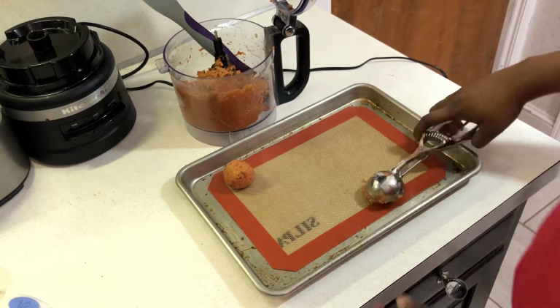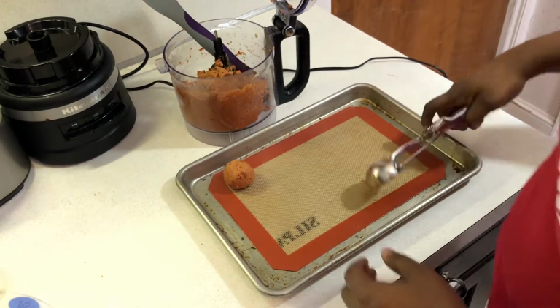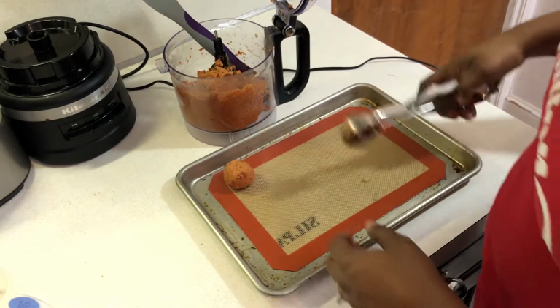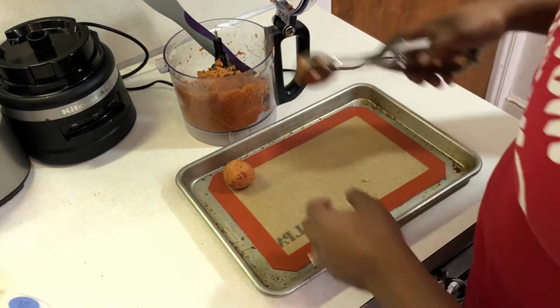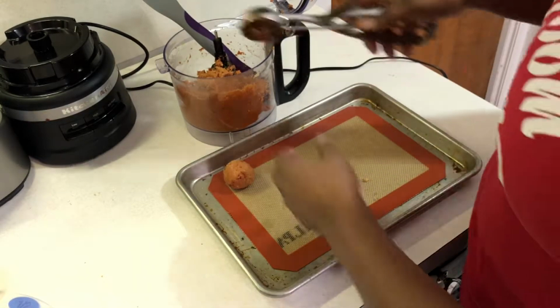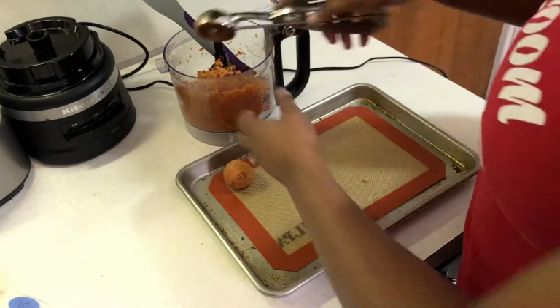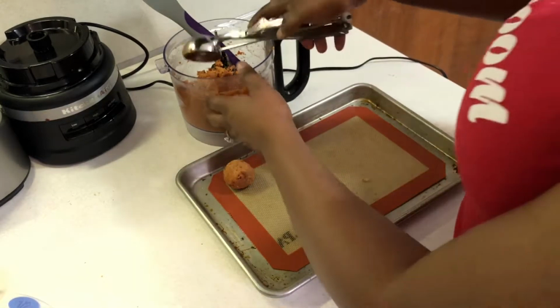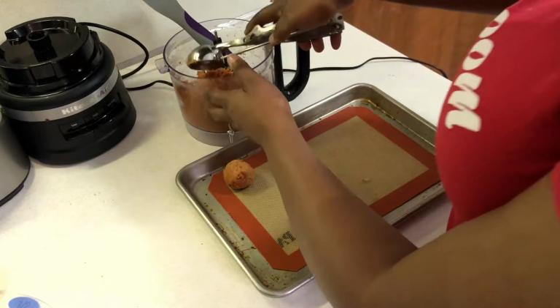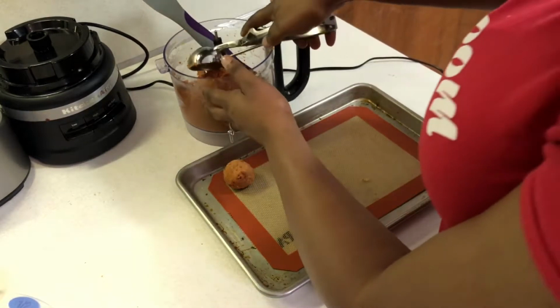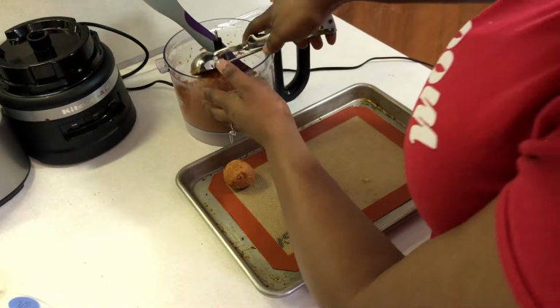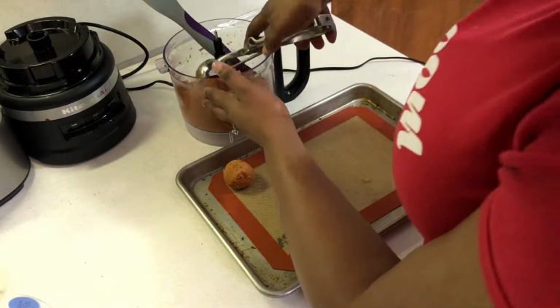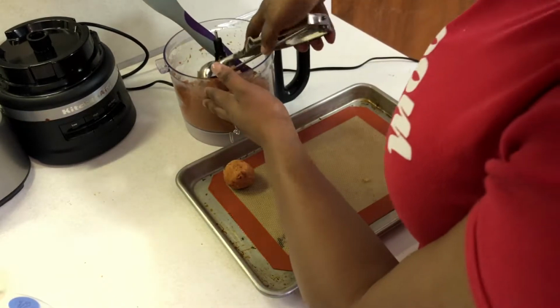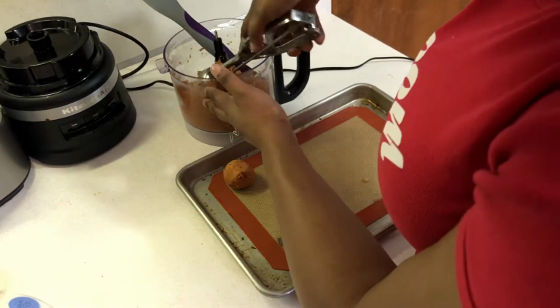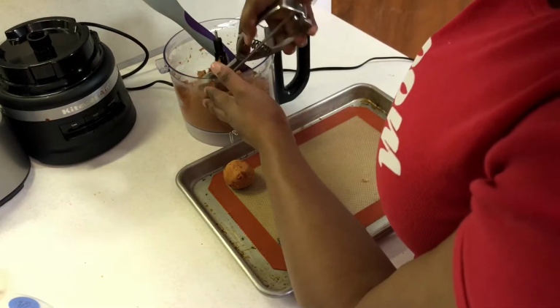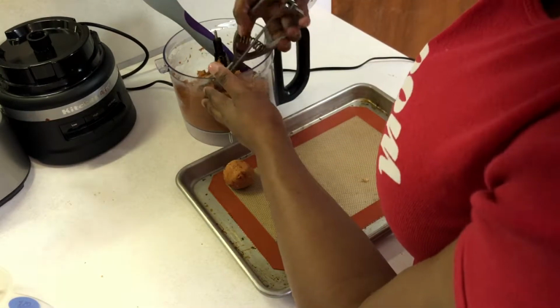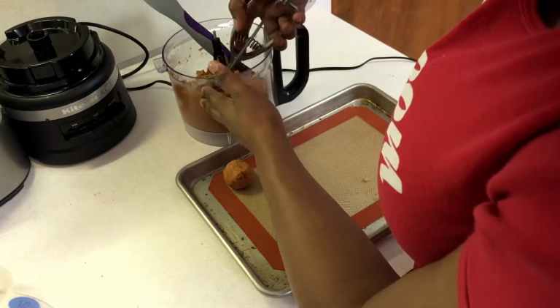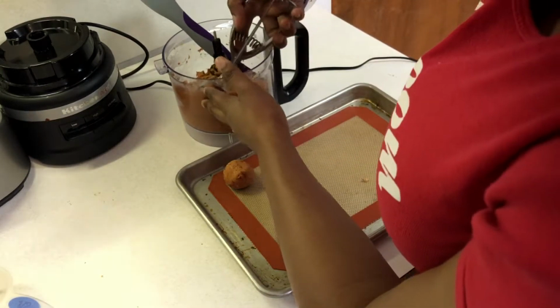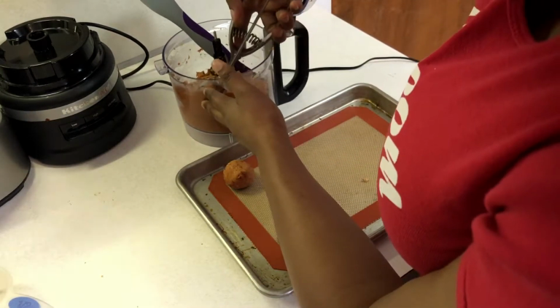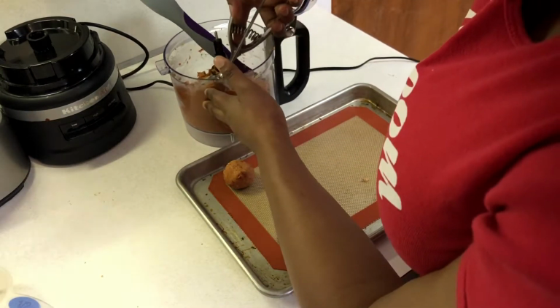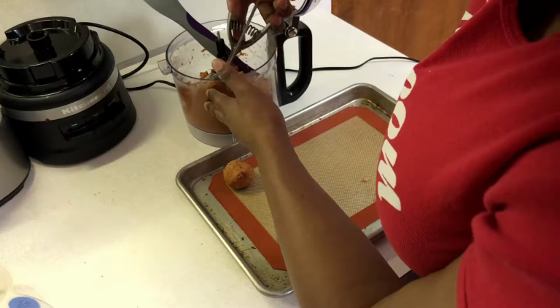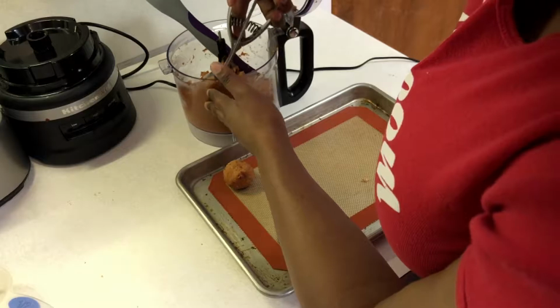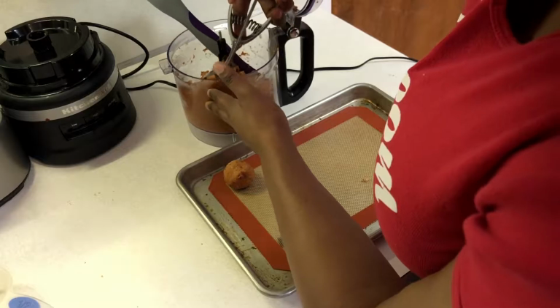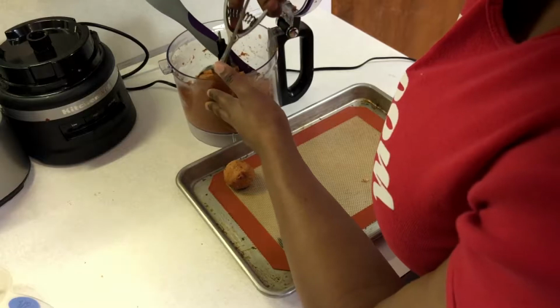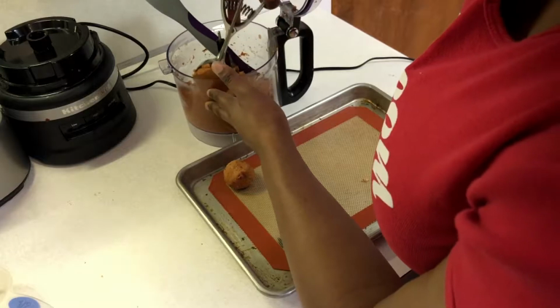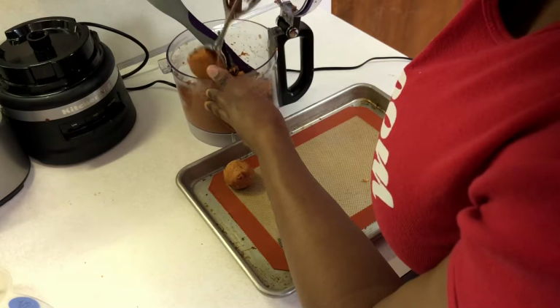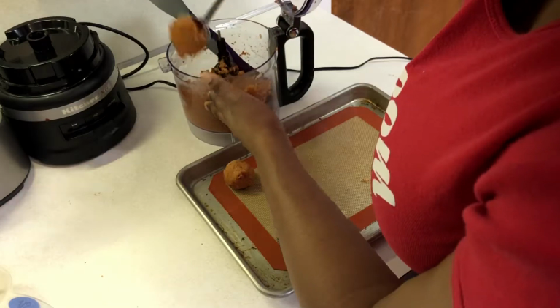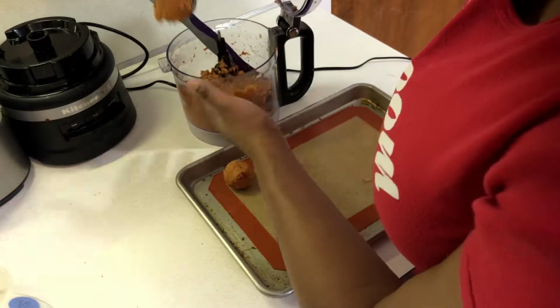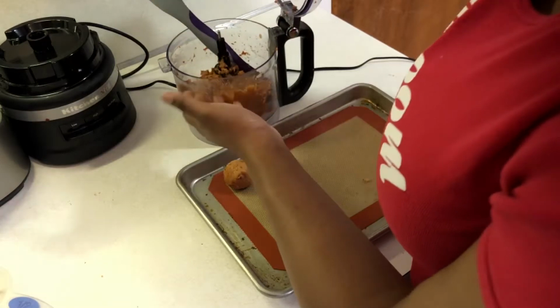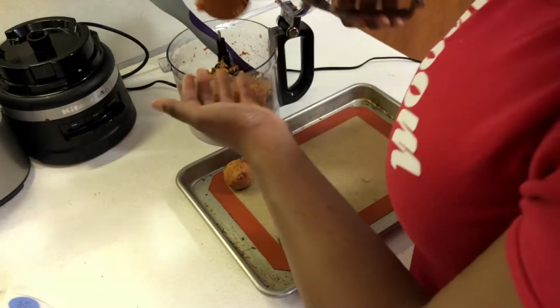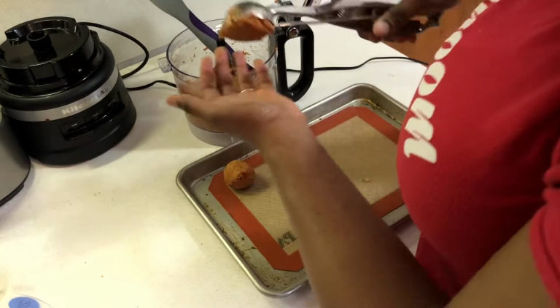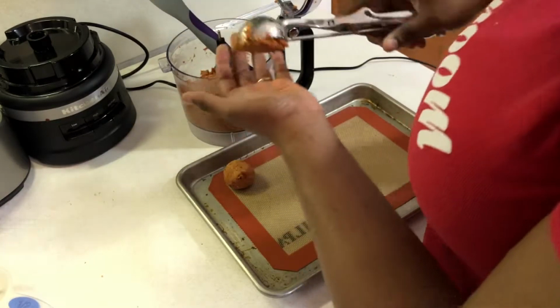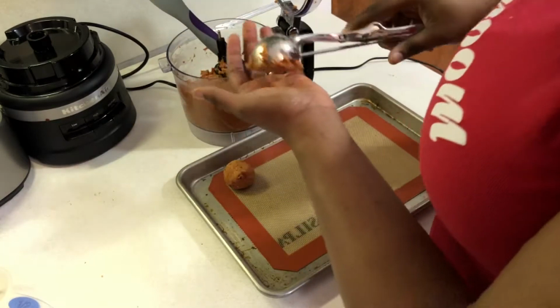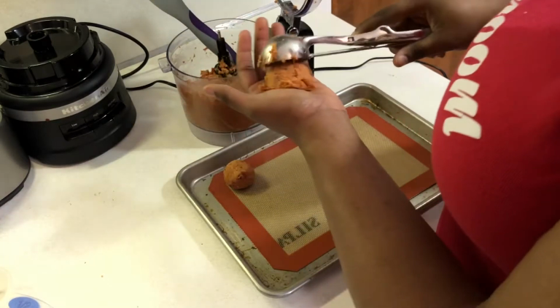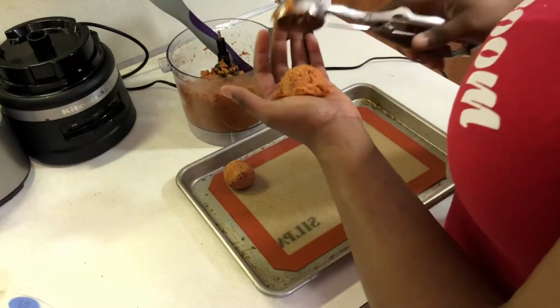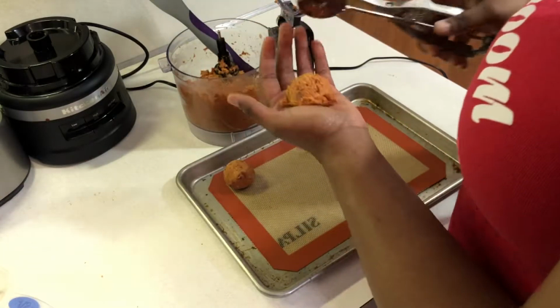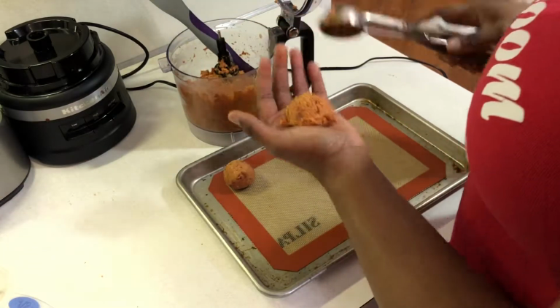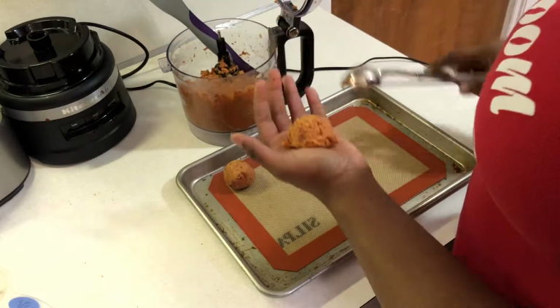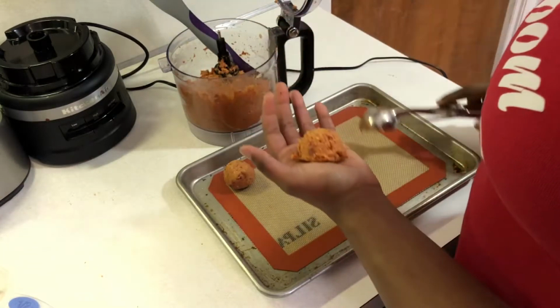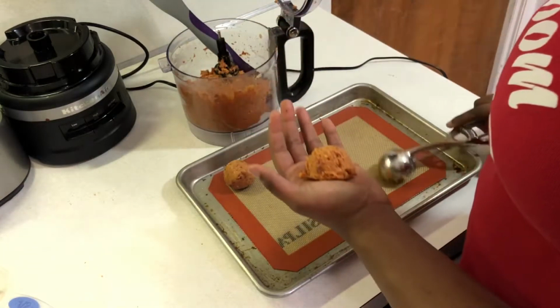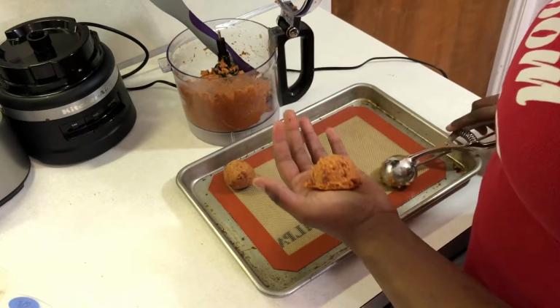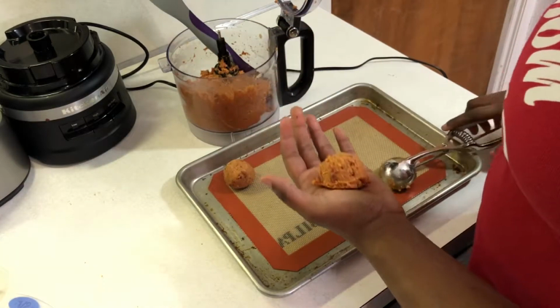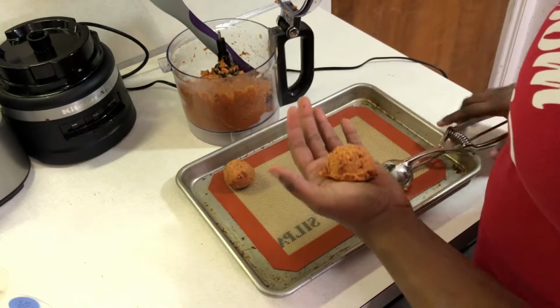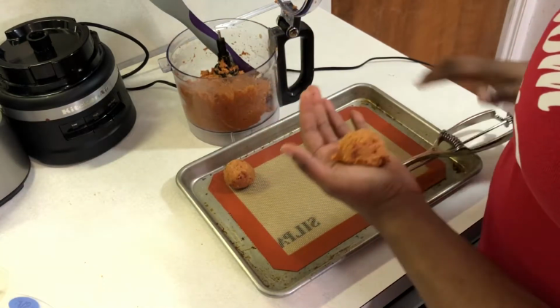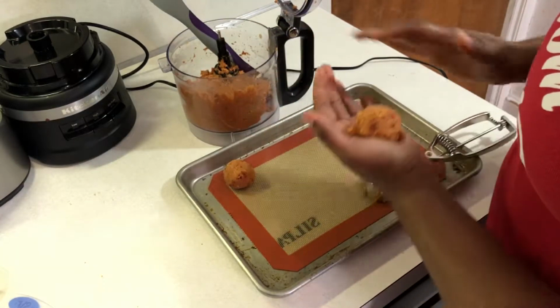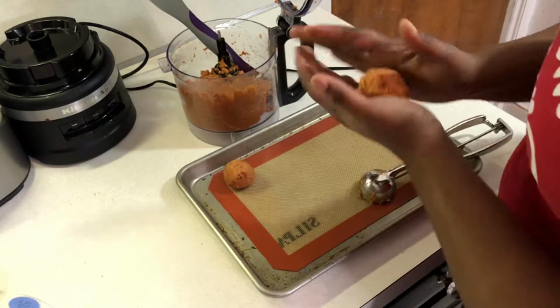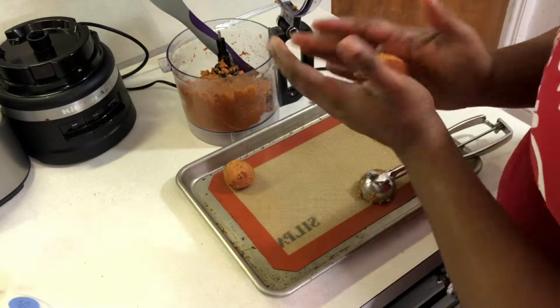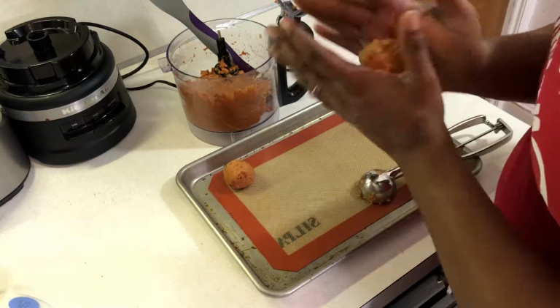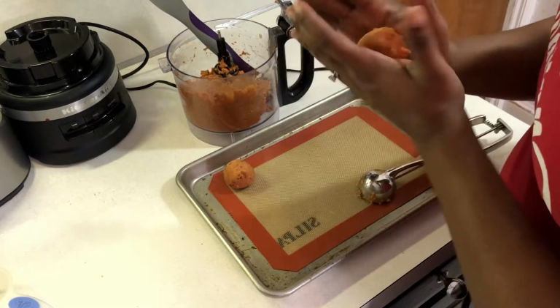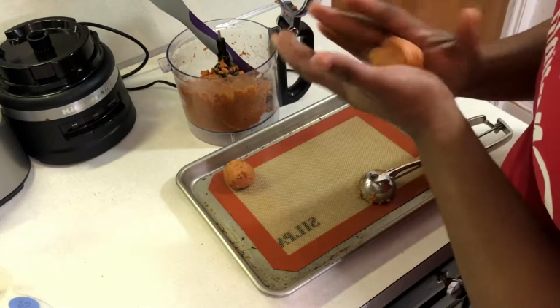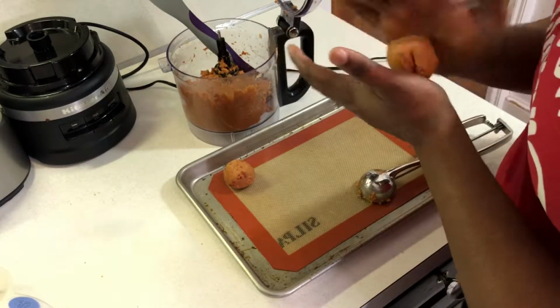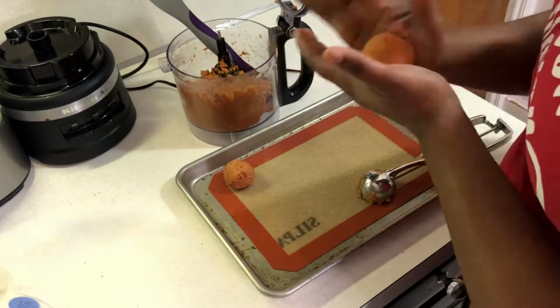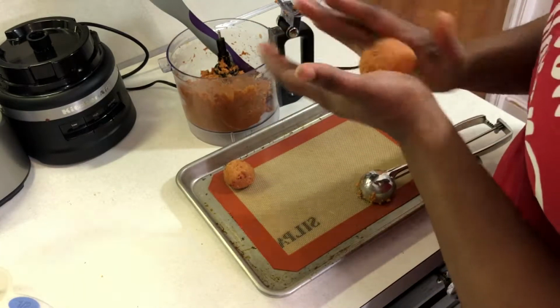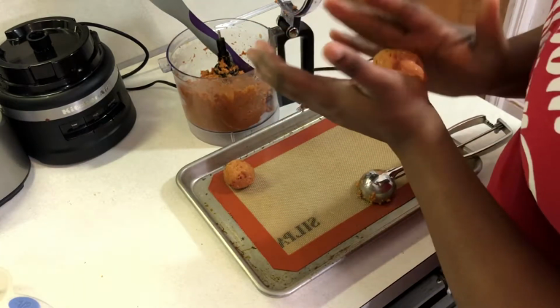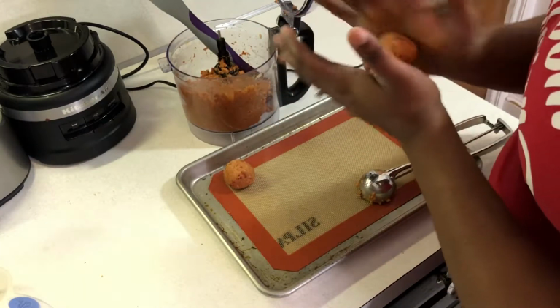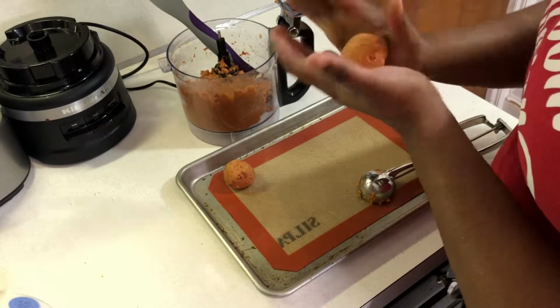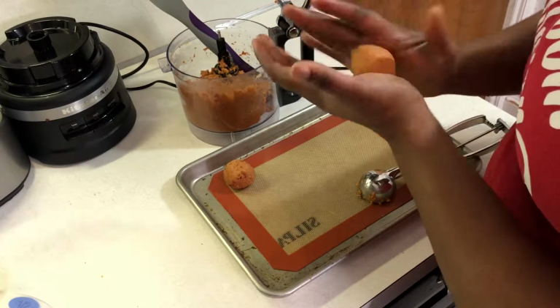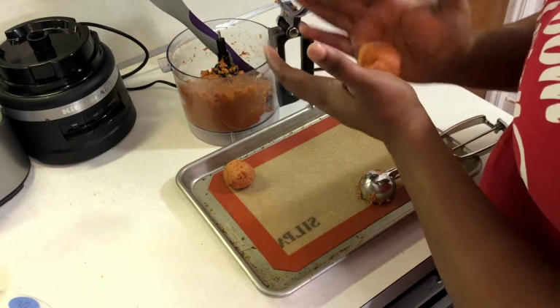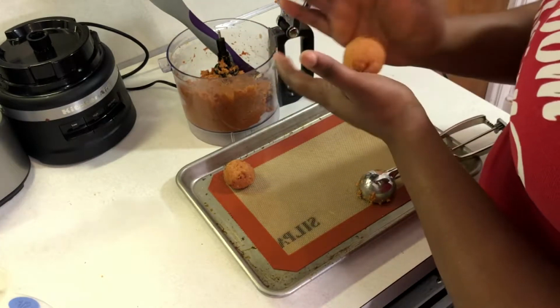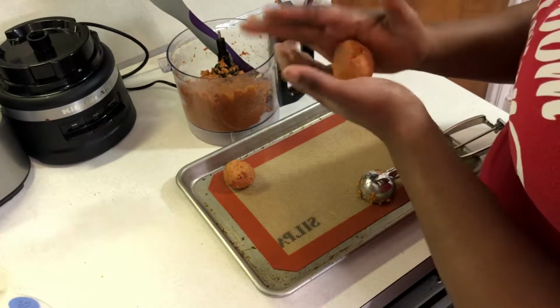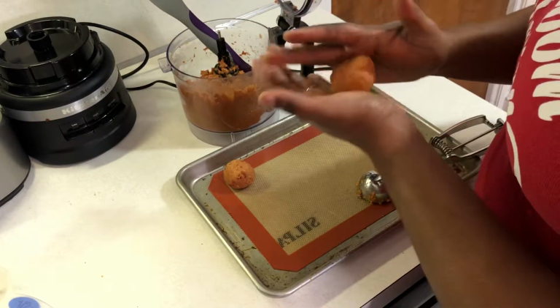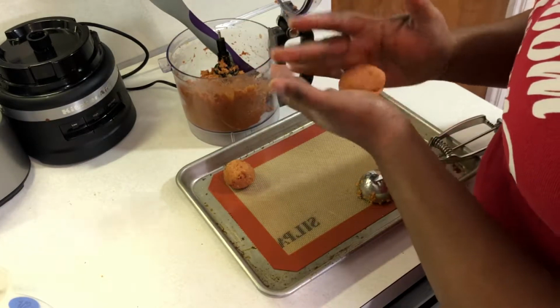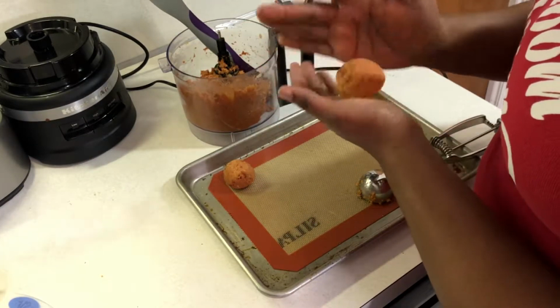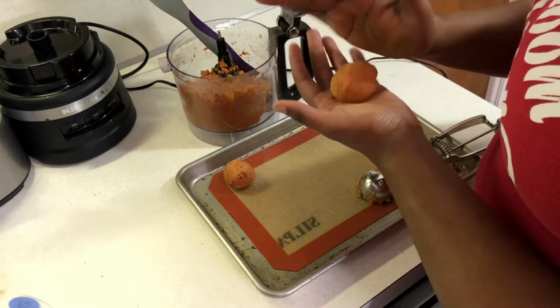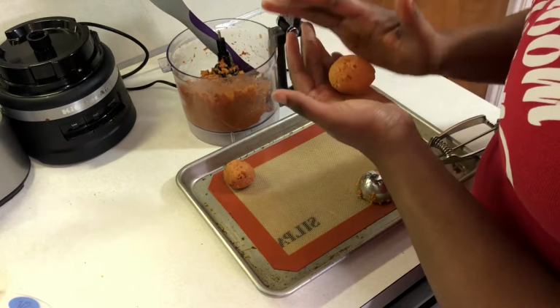We're going to go ahead and roll them out into actual balls. One can of beans should yield about 10 meatballs.